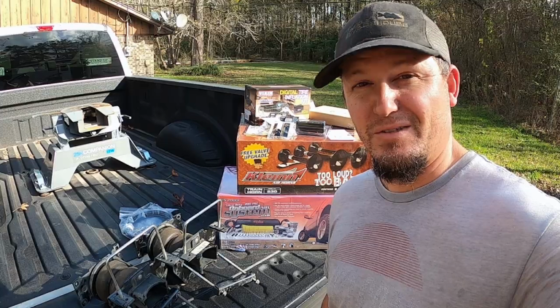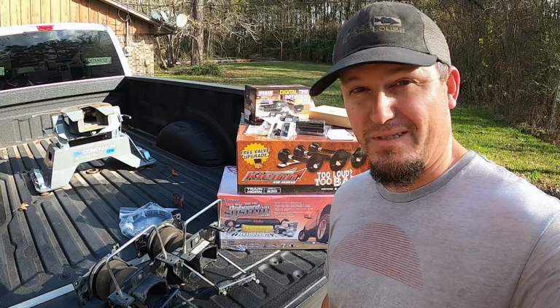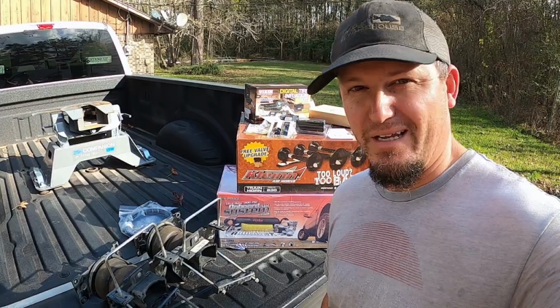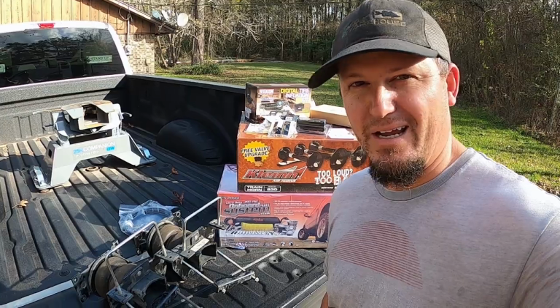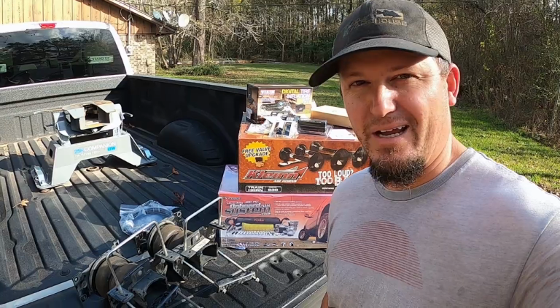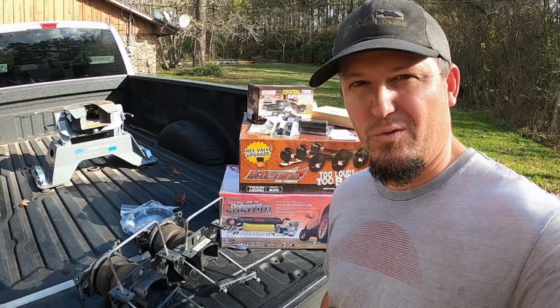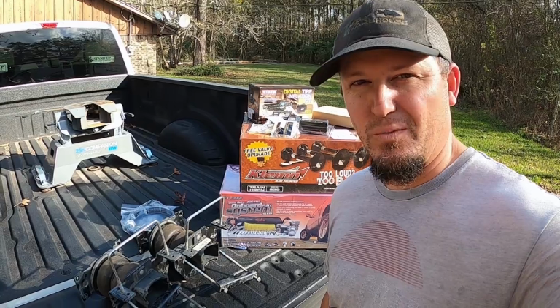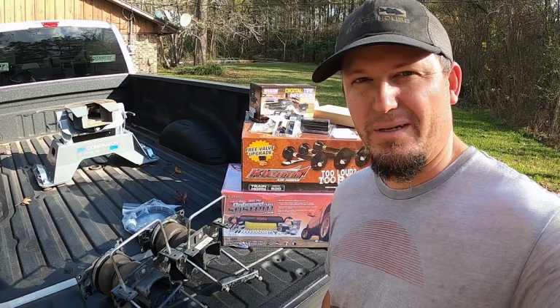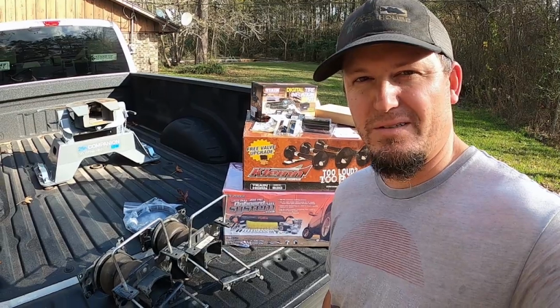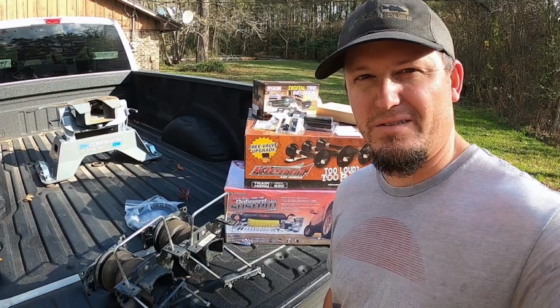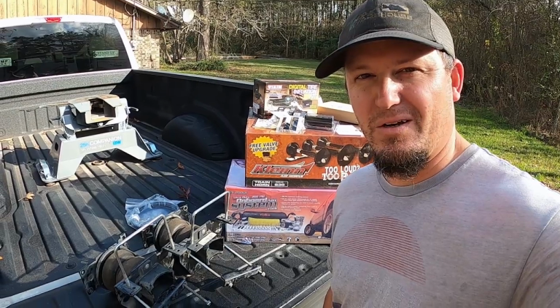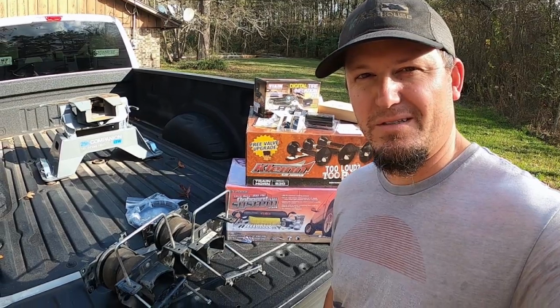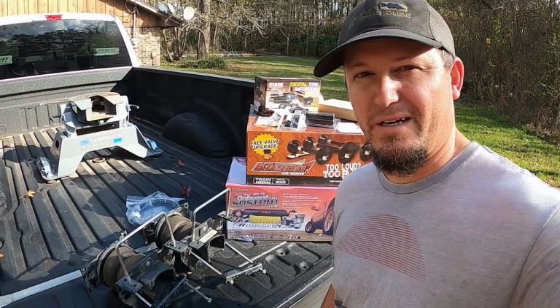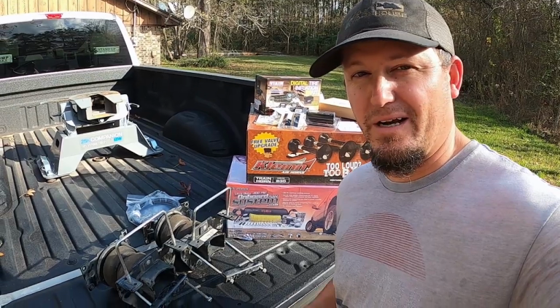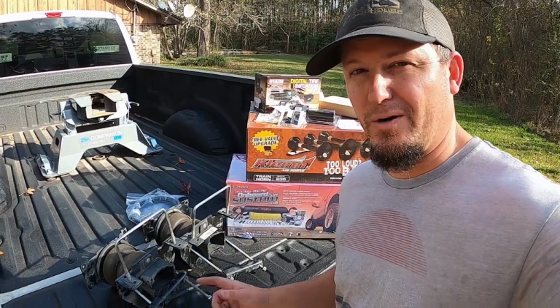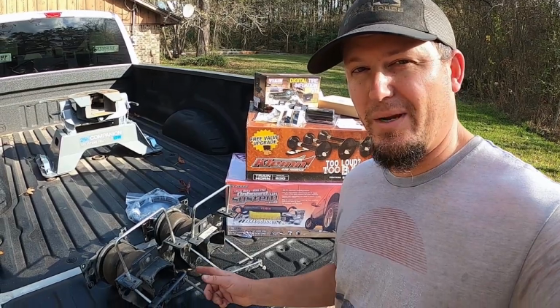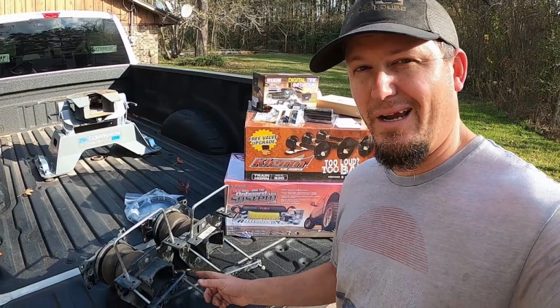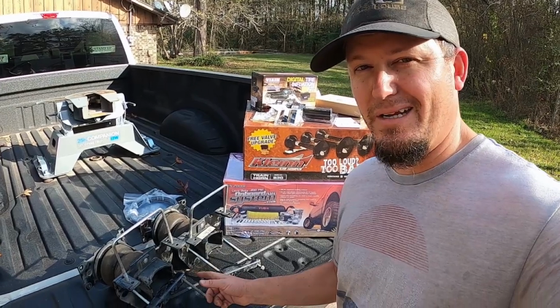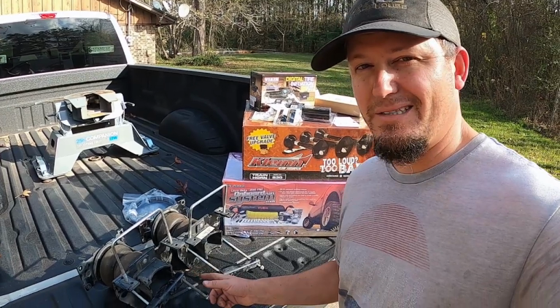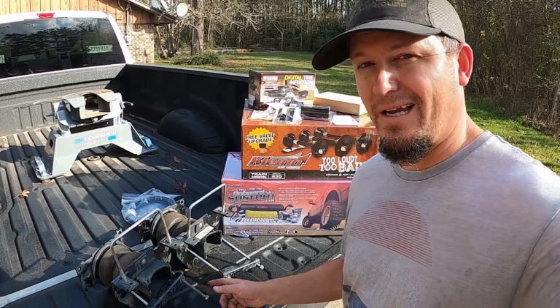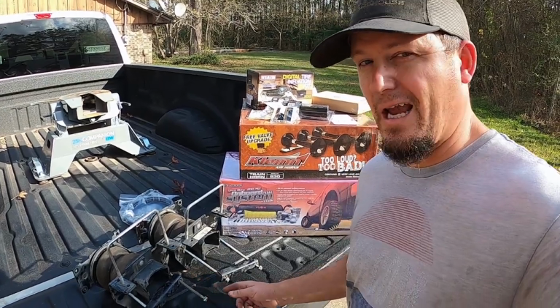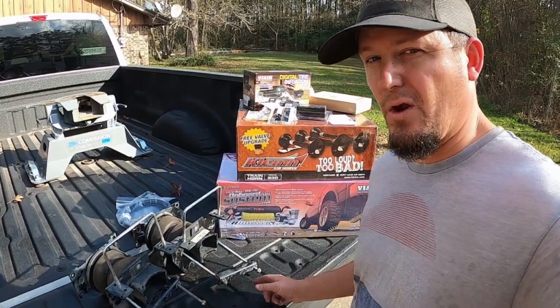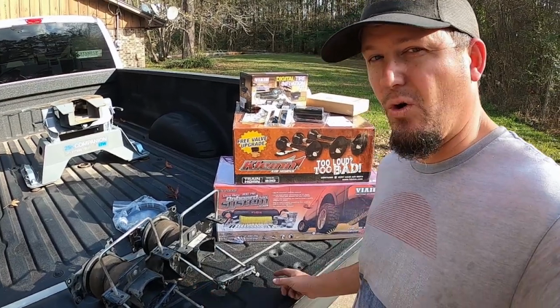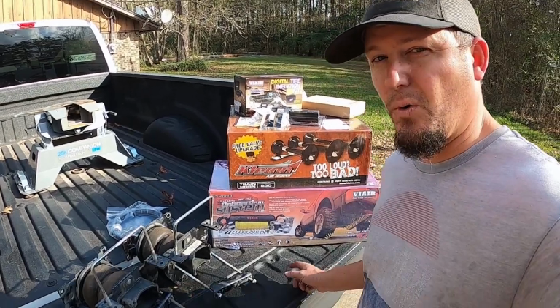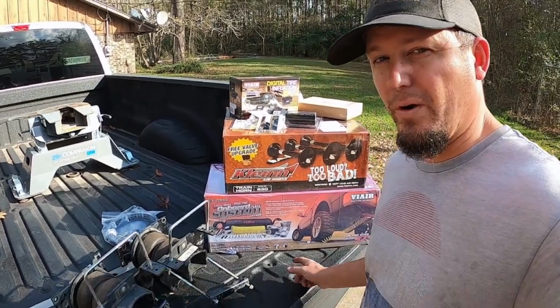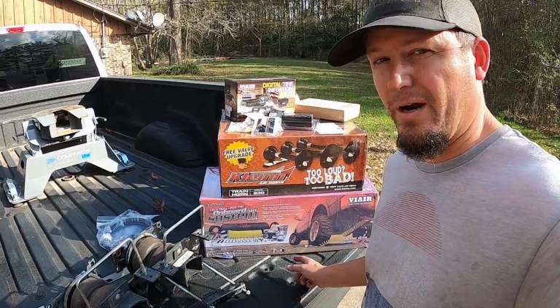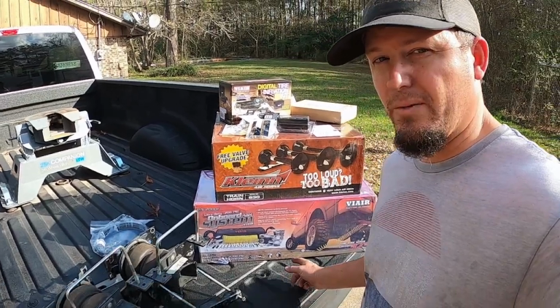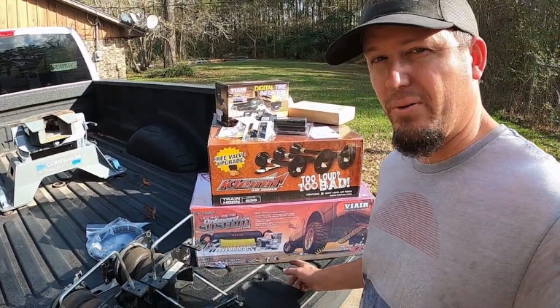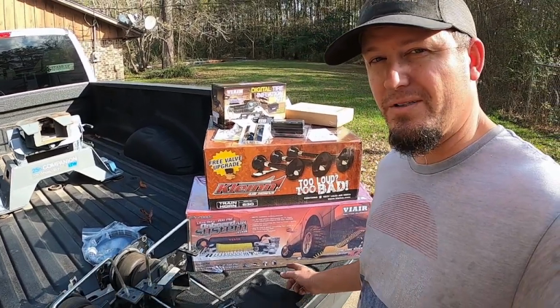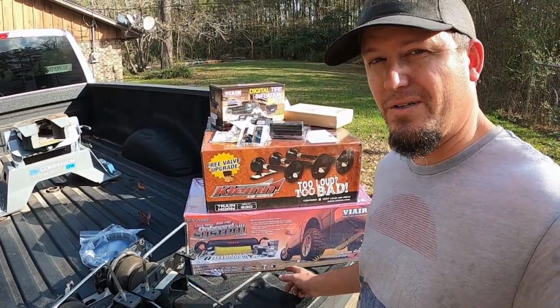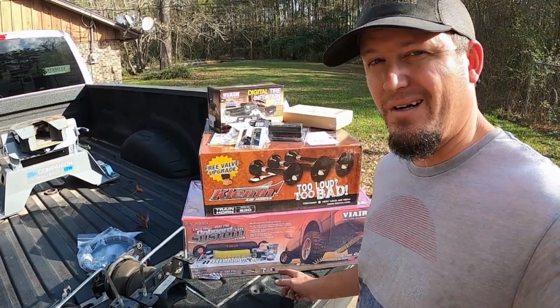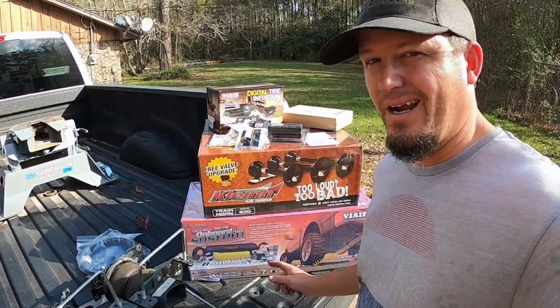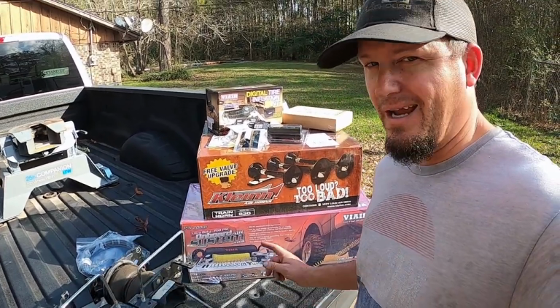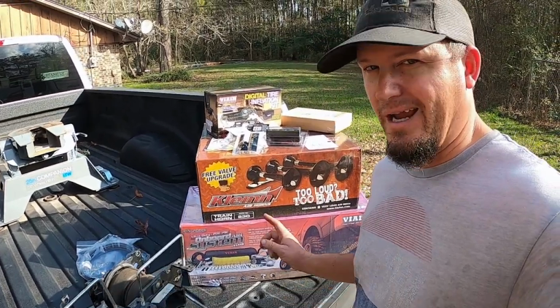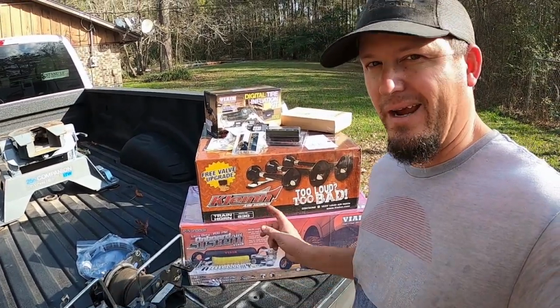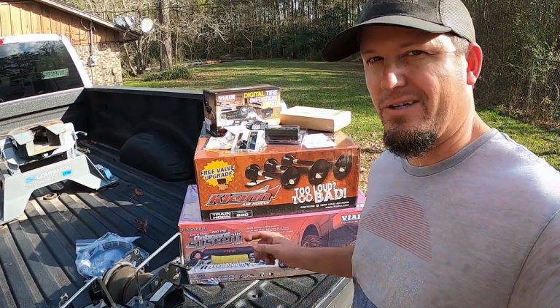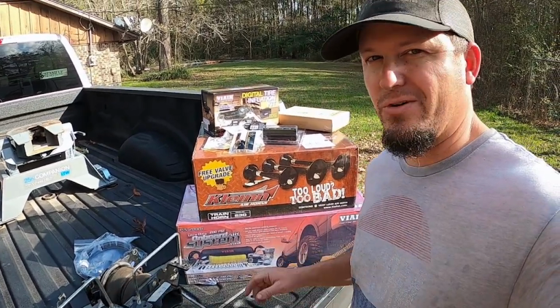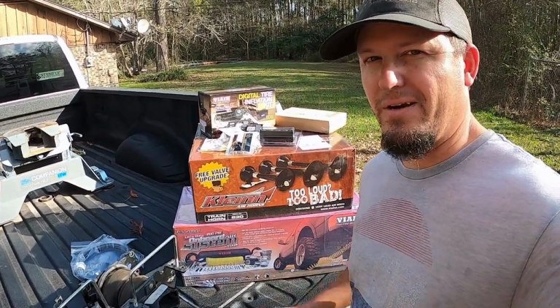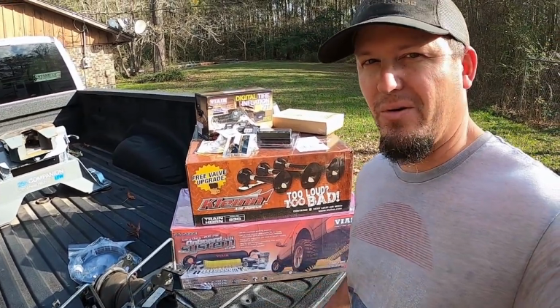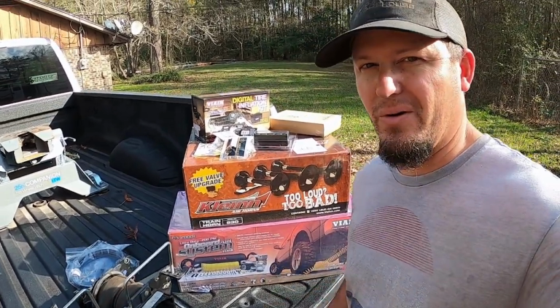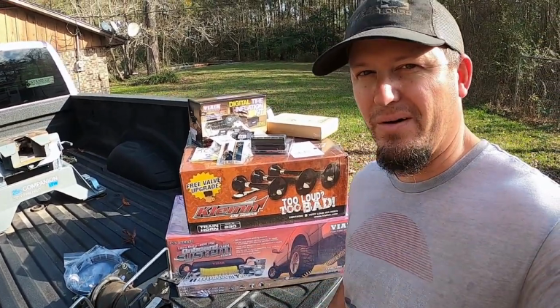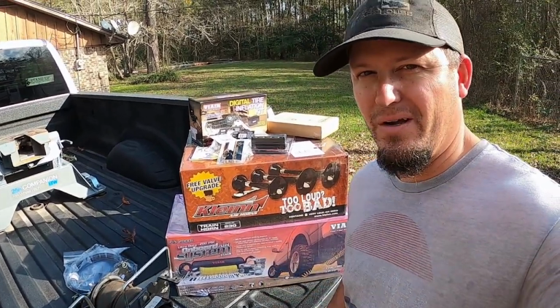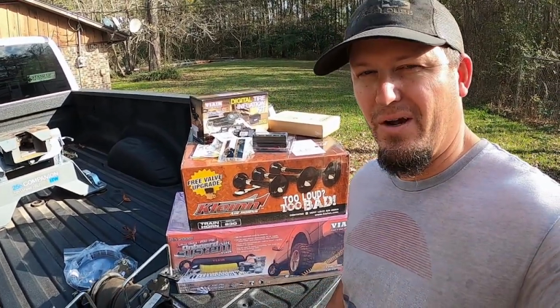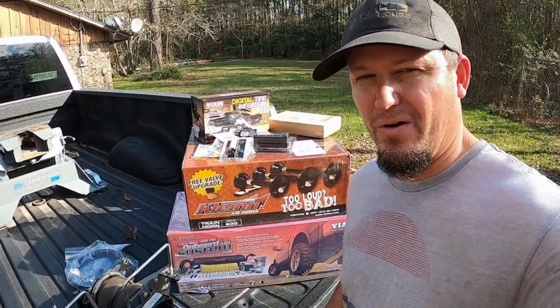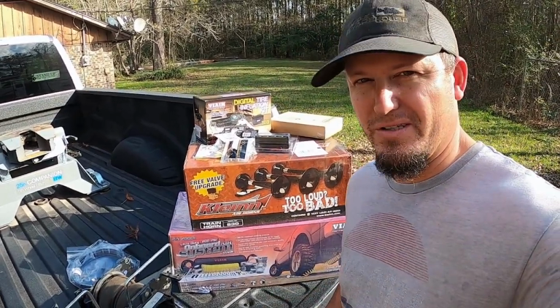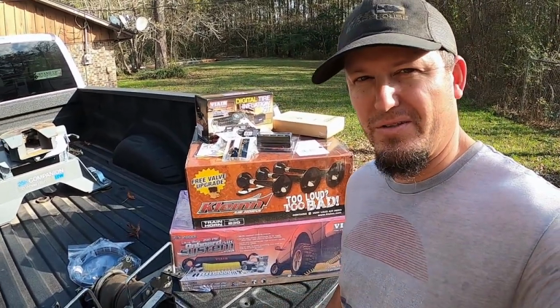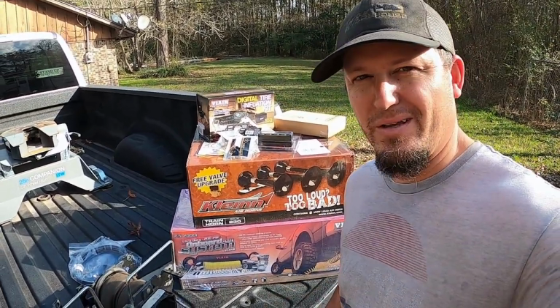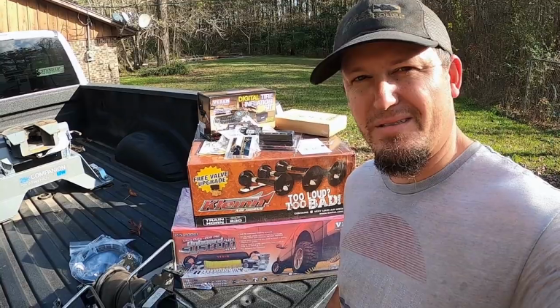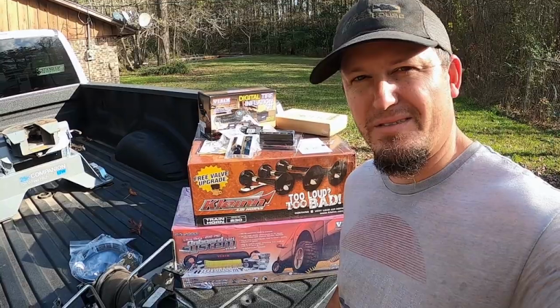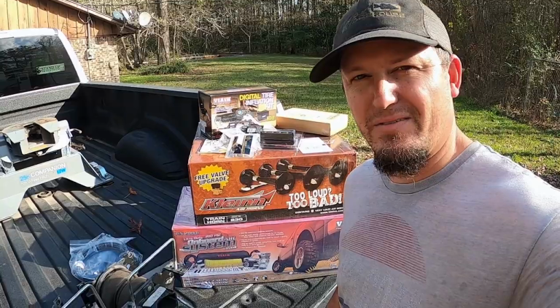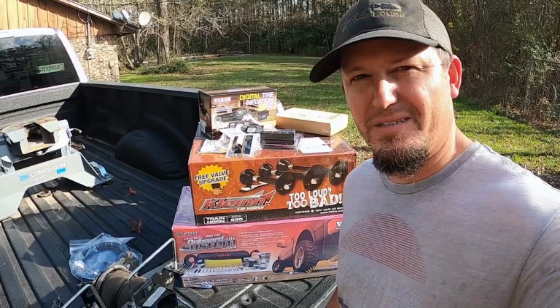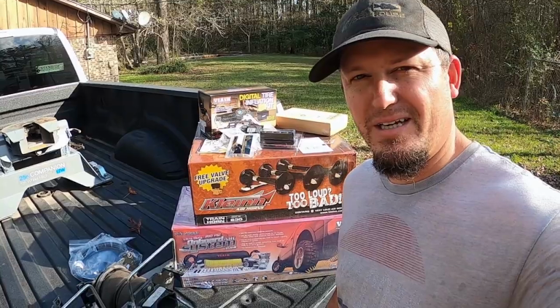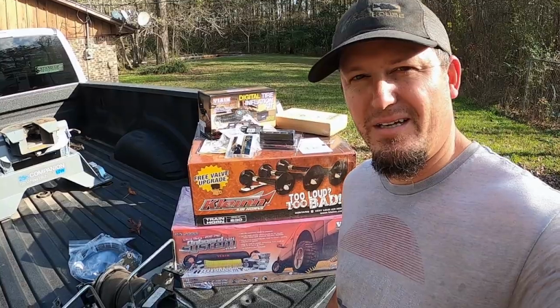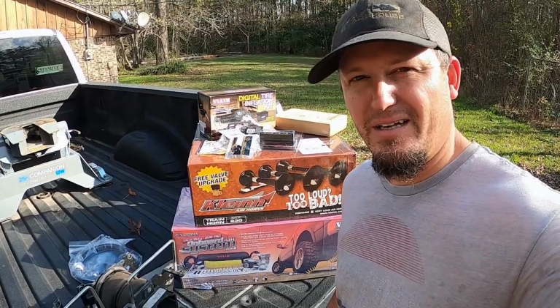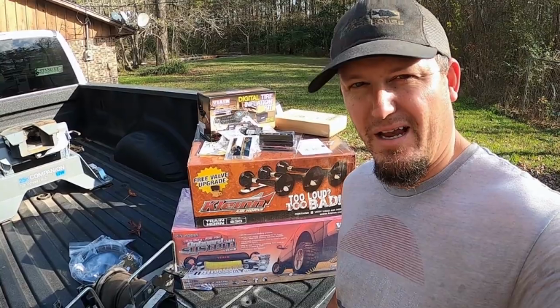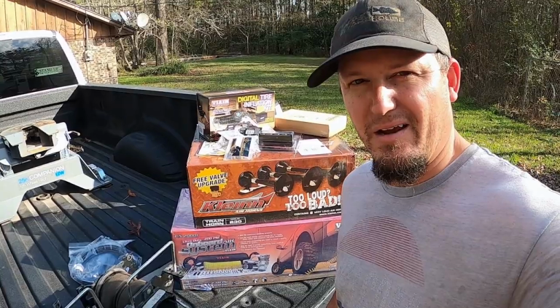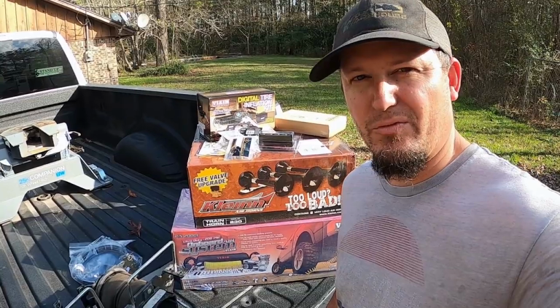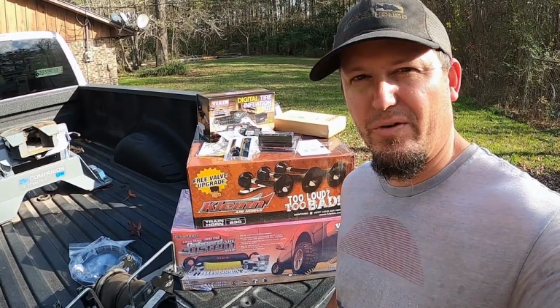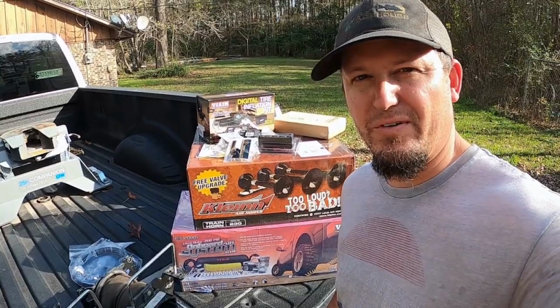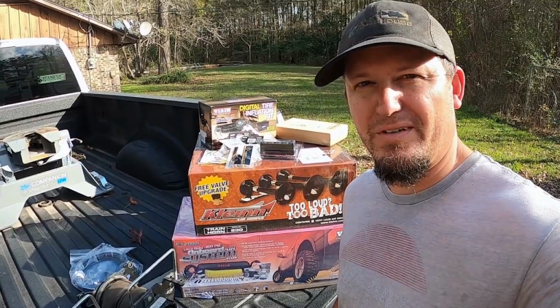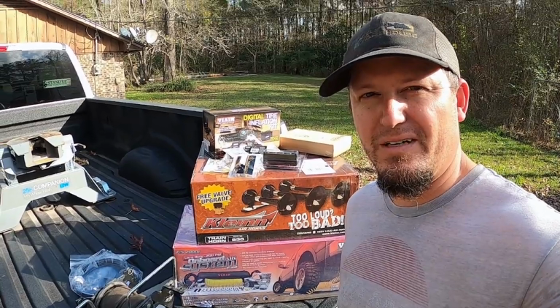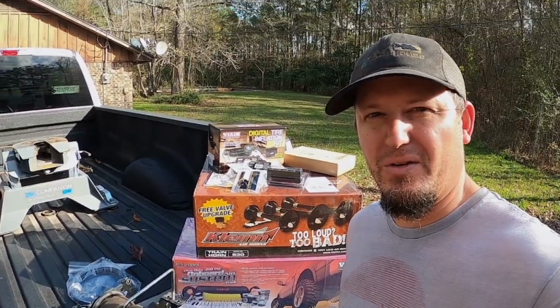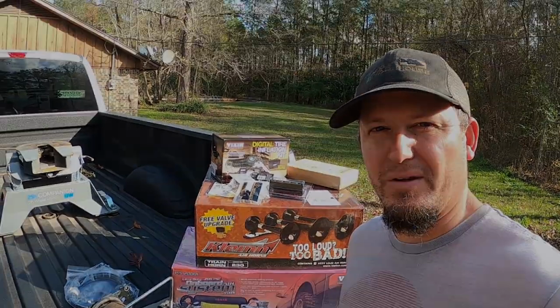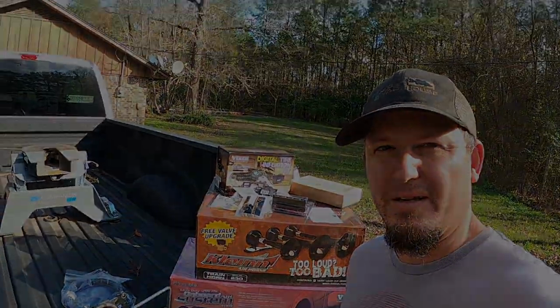Today we're about to install a set of airbags, an onboard air compressor, and a train horn on this 2017 F-350 Dually.